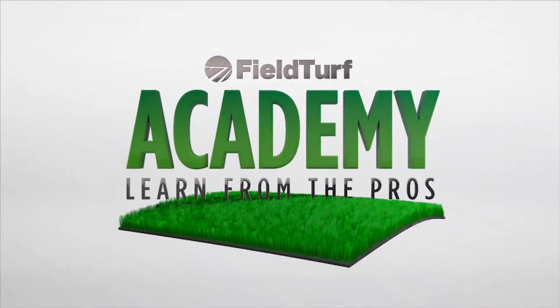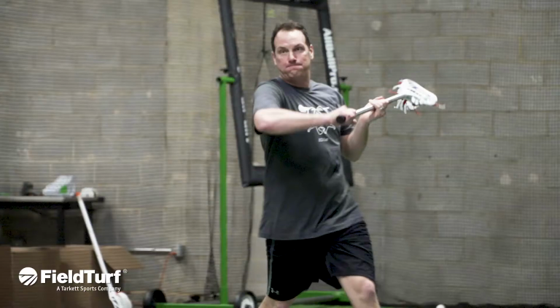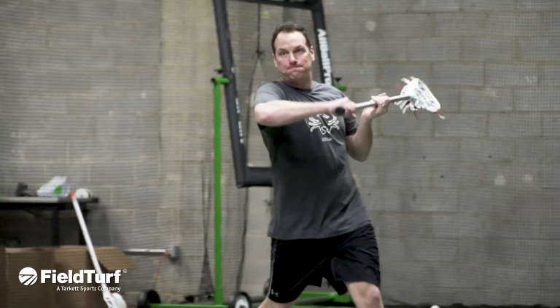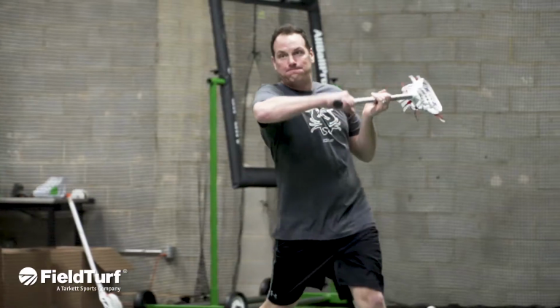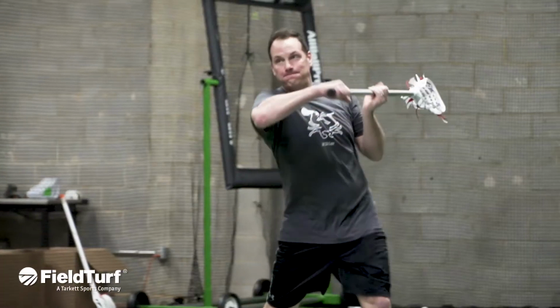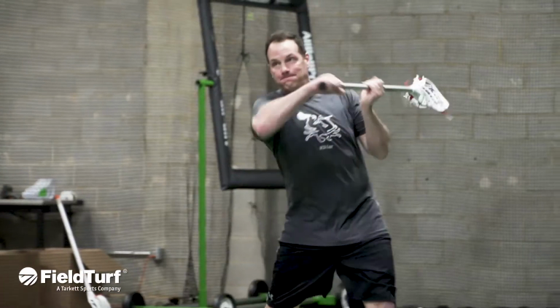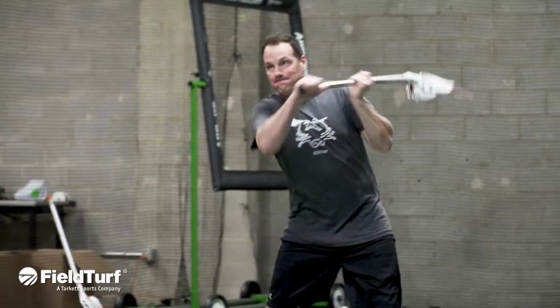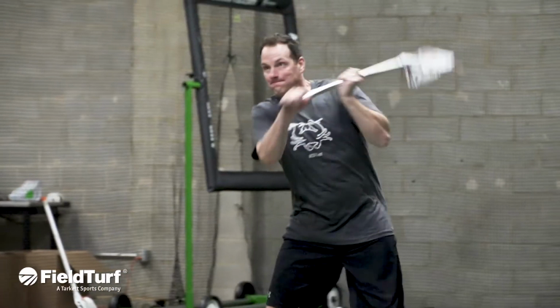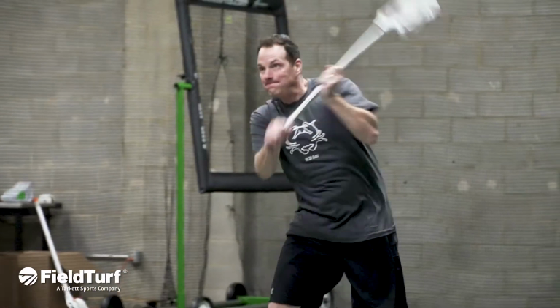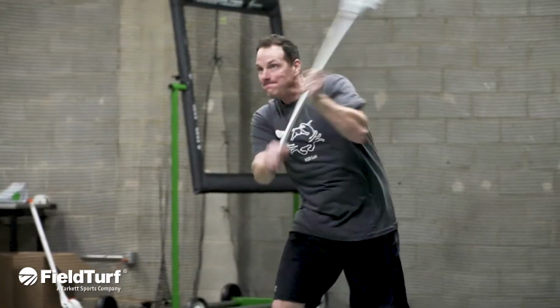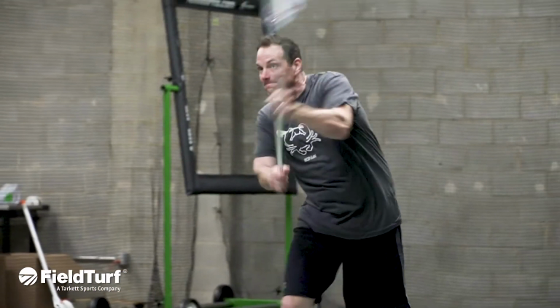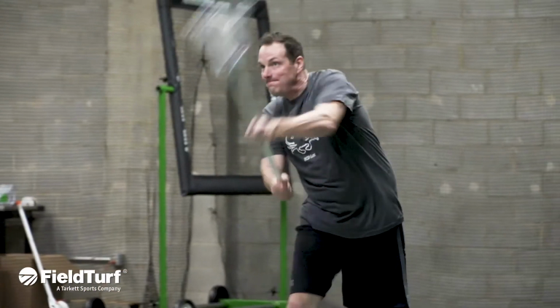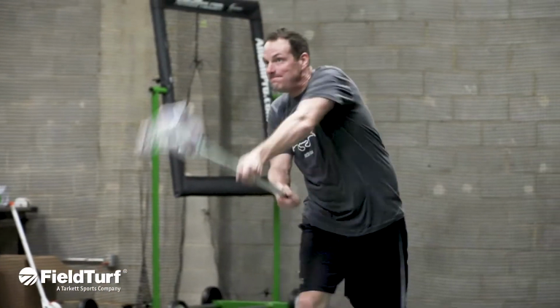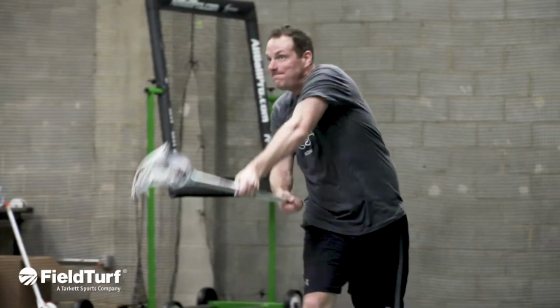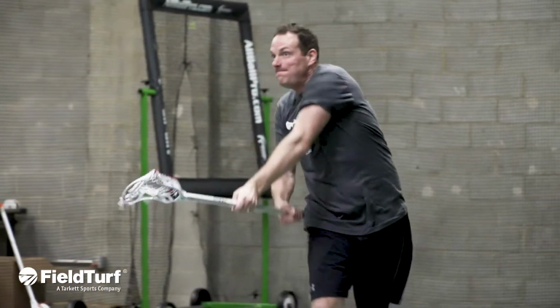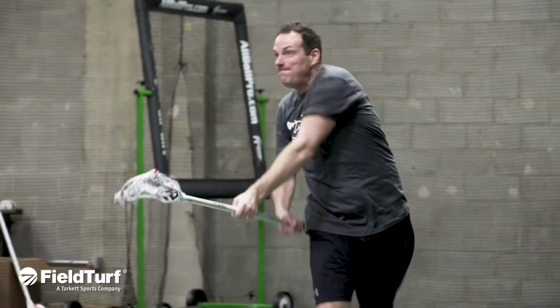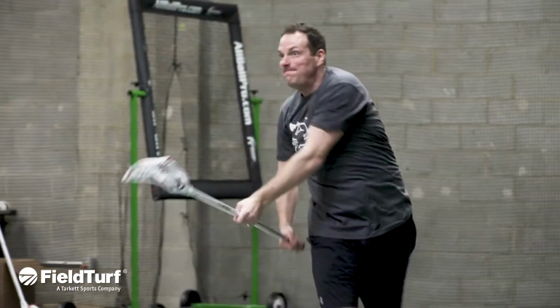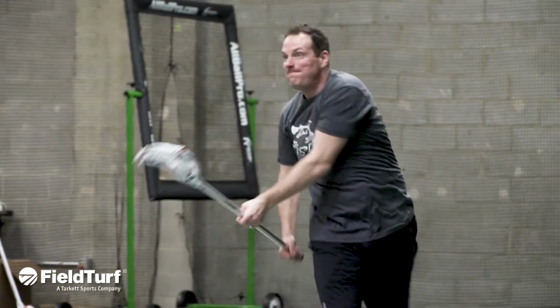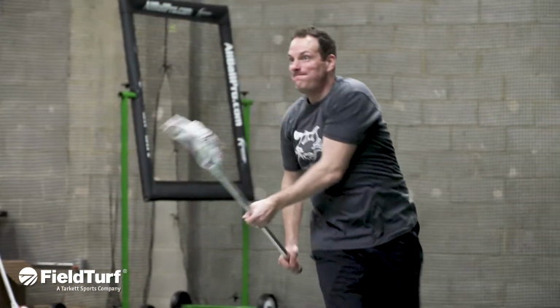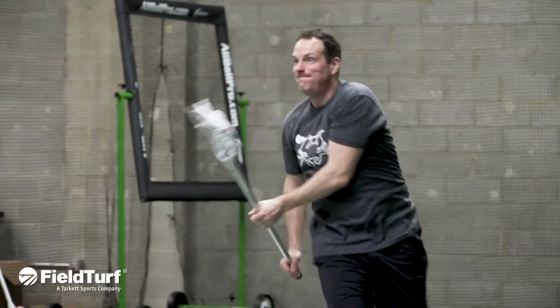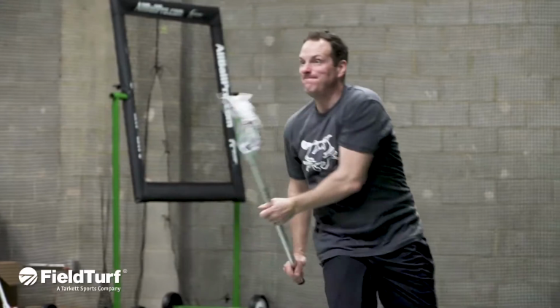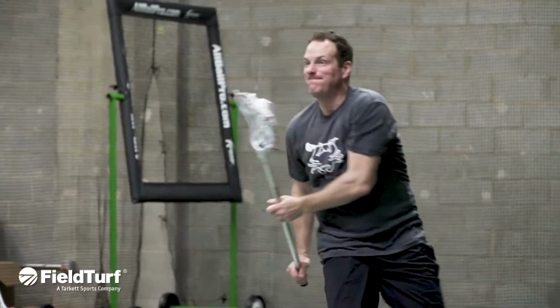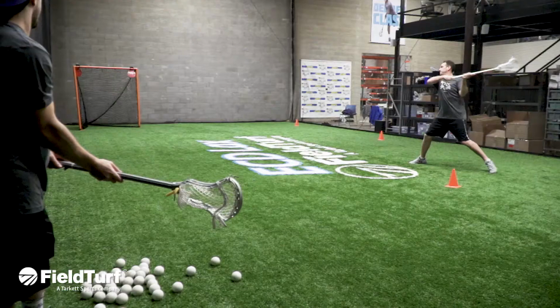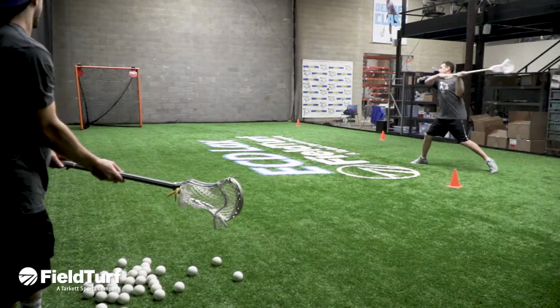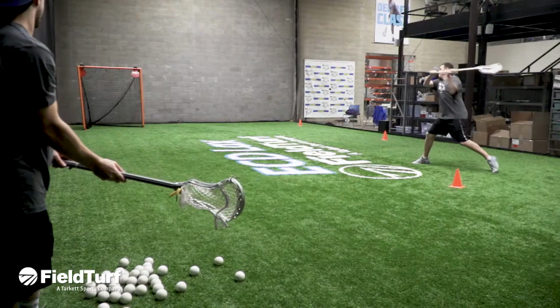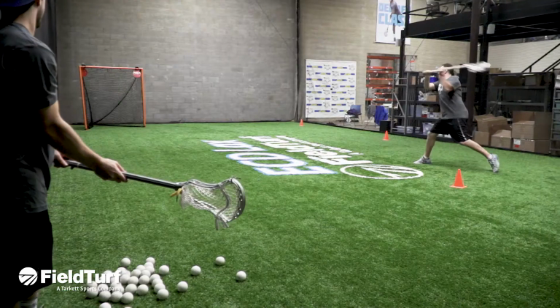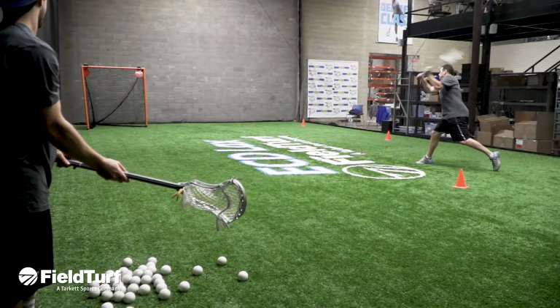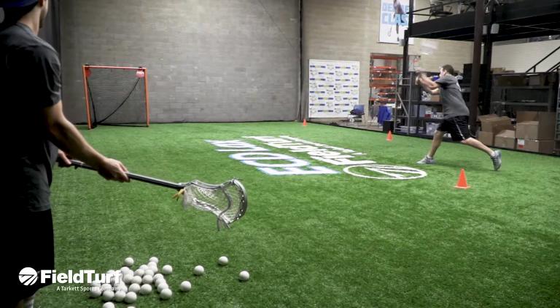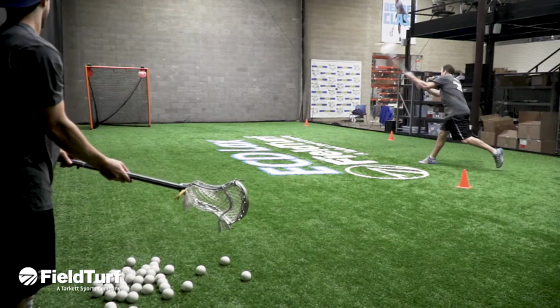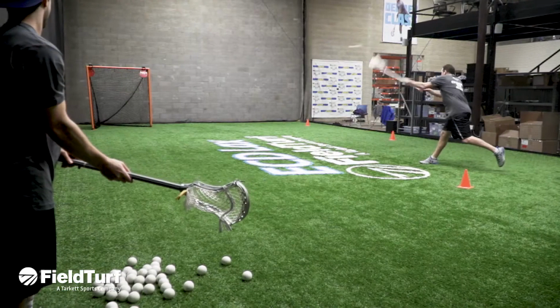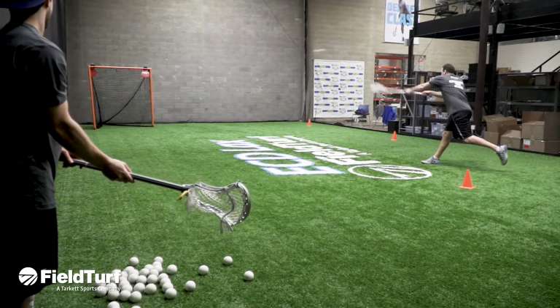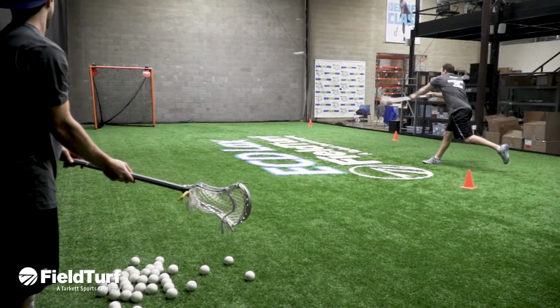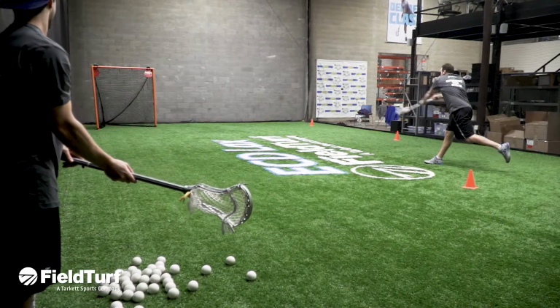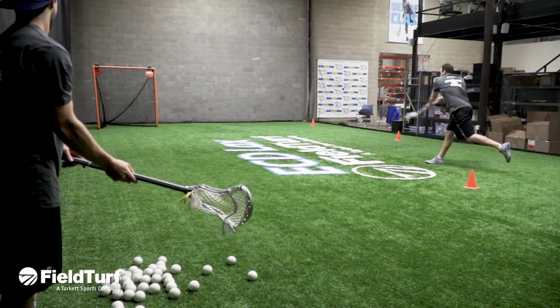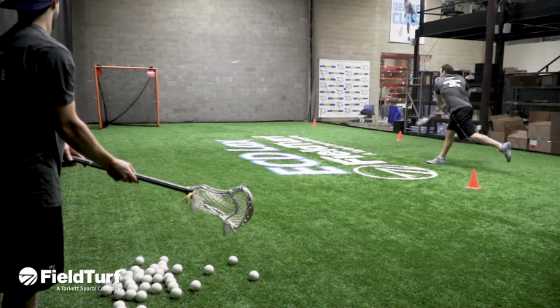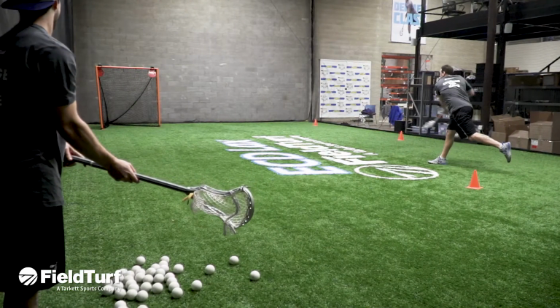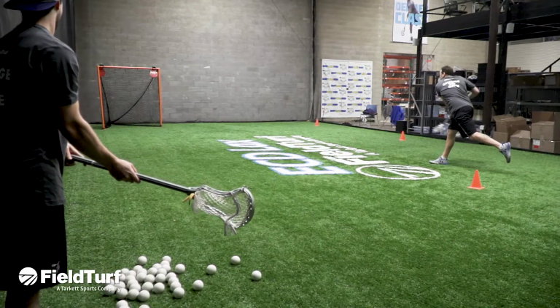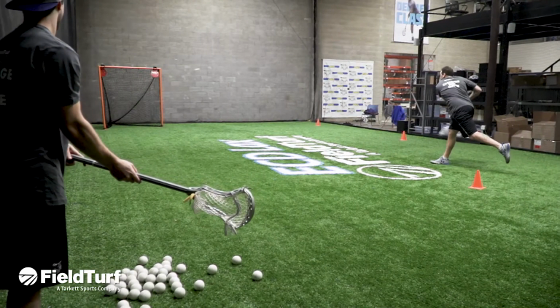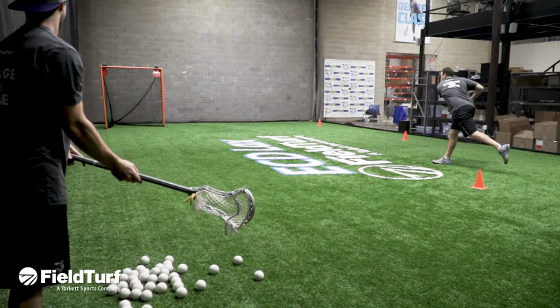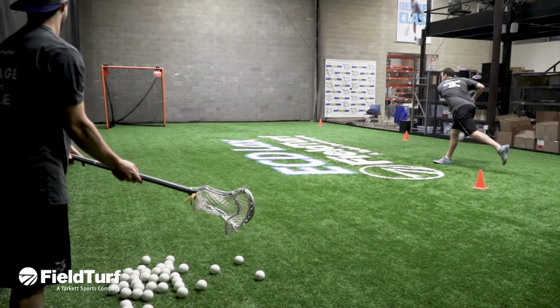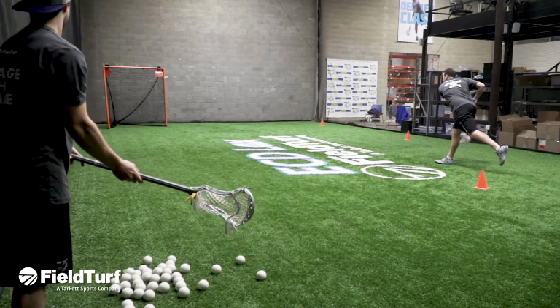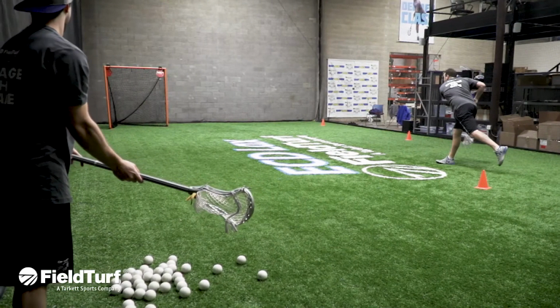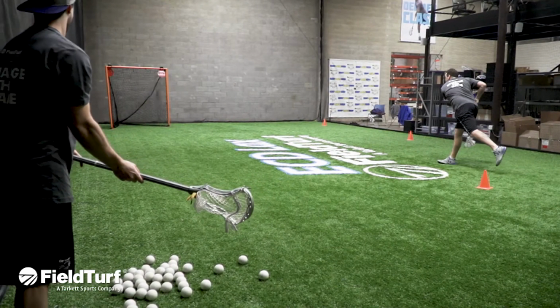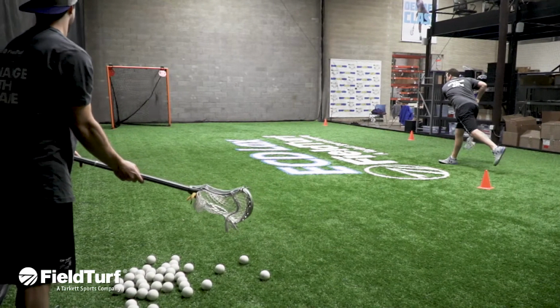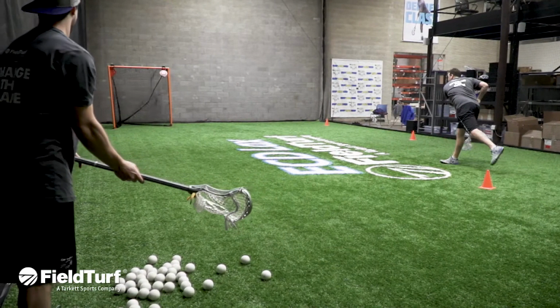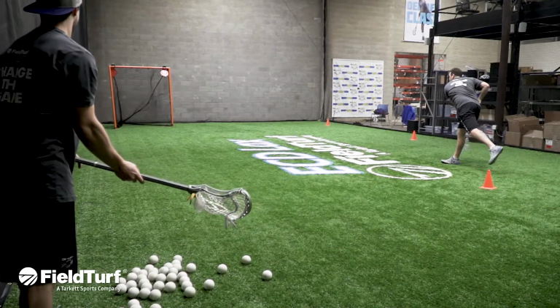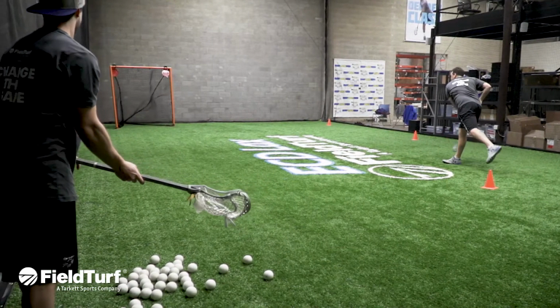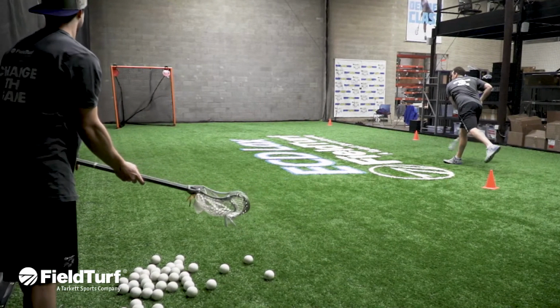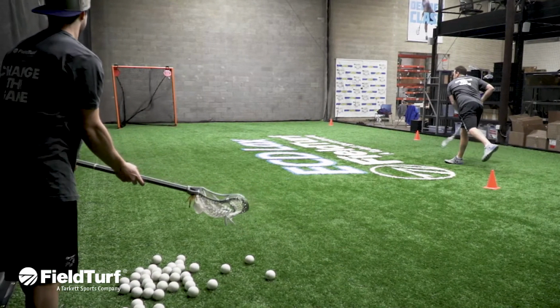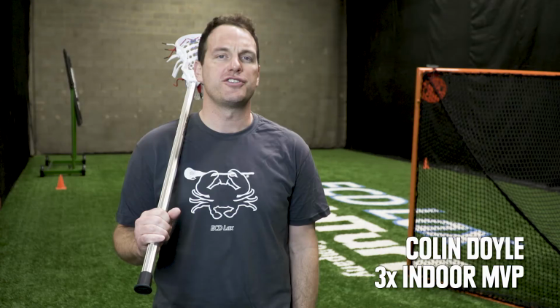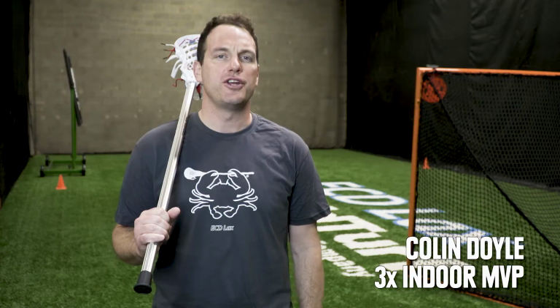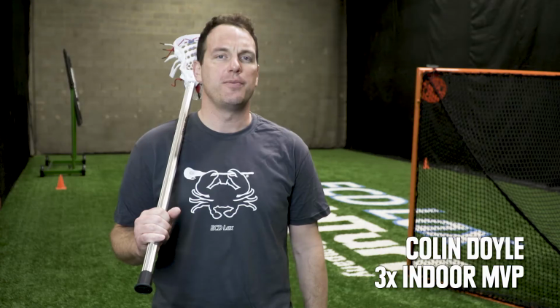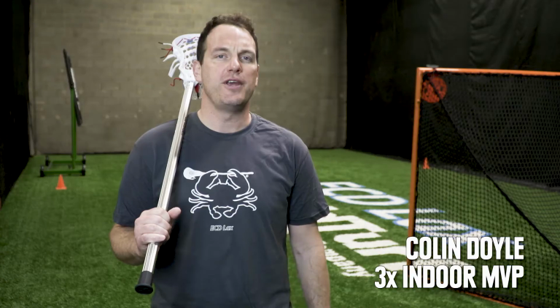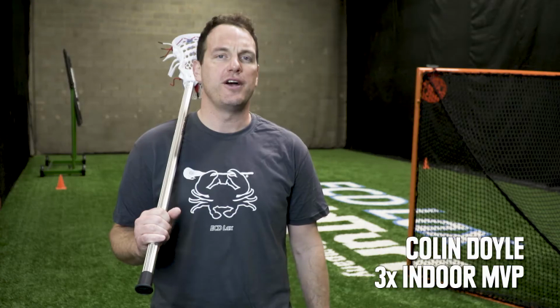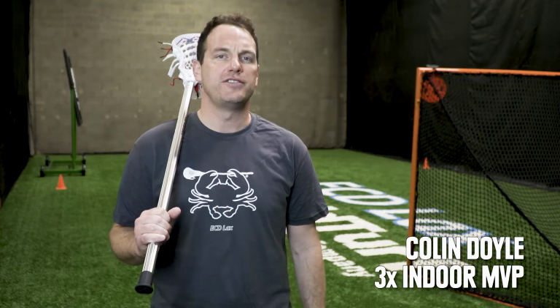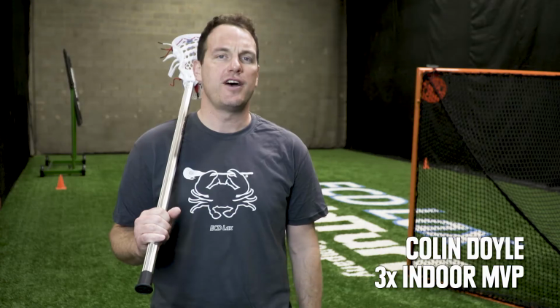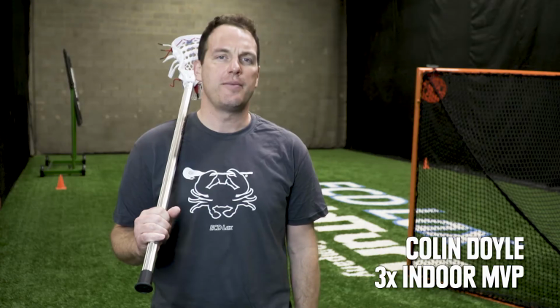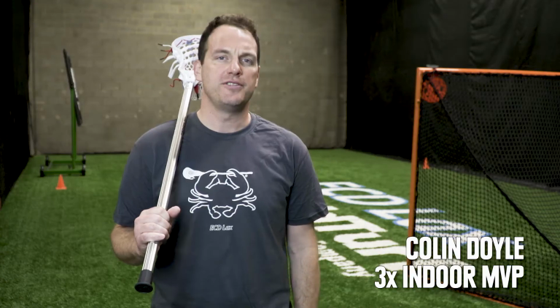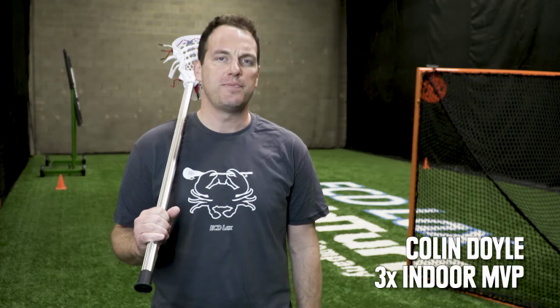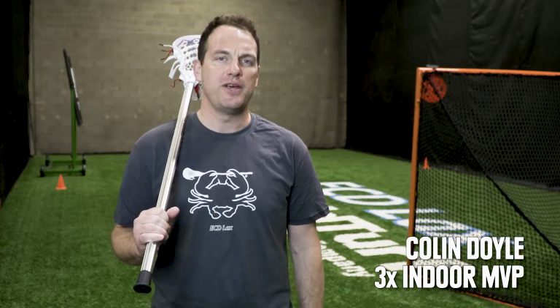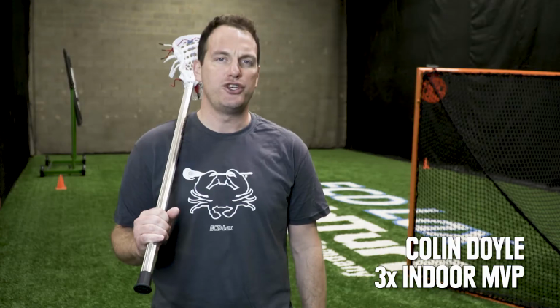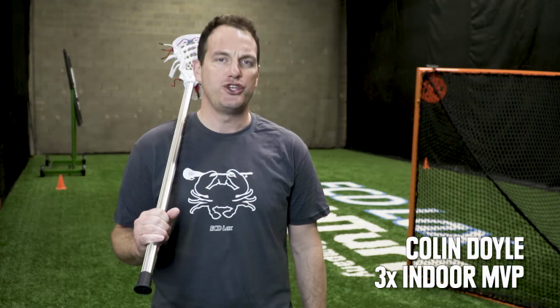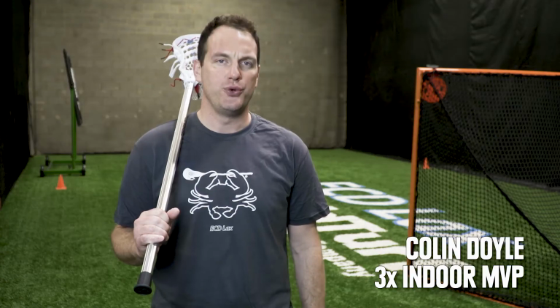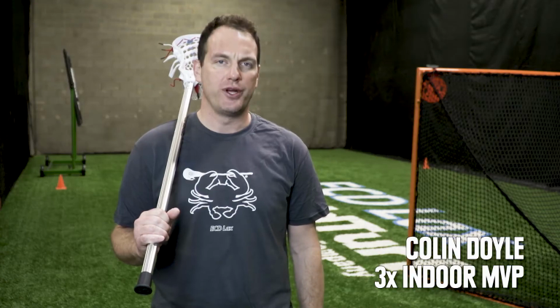Hi, I'm Colin Doyle with Fieldturf Academy, here with our friends at East Coast Eyes. Today's skill focus is going to be on time and space shooting.